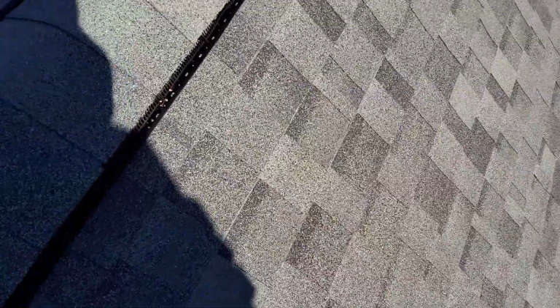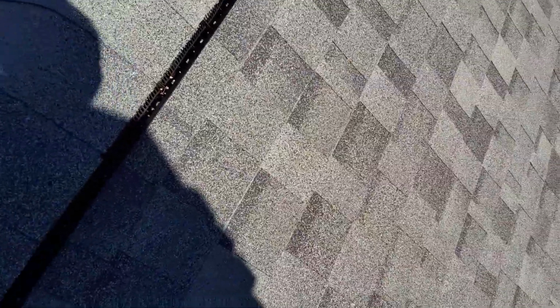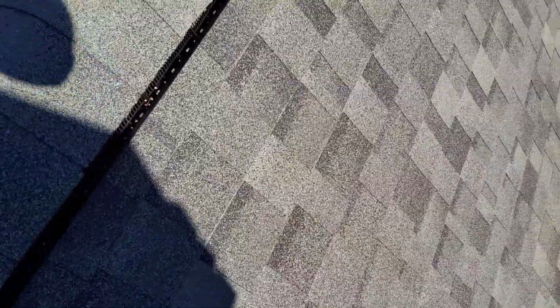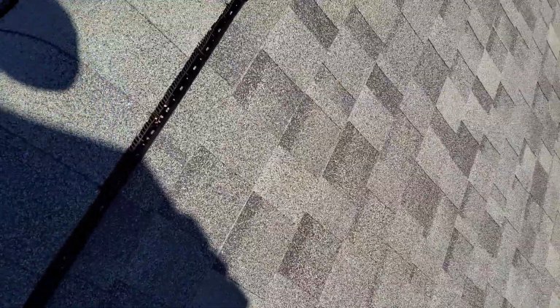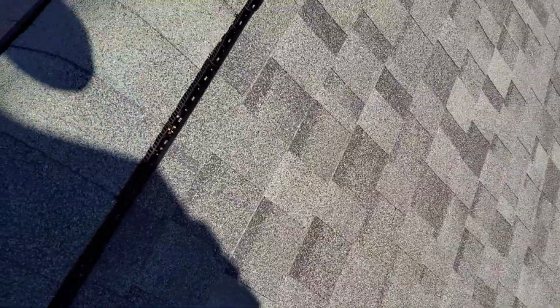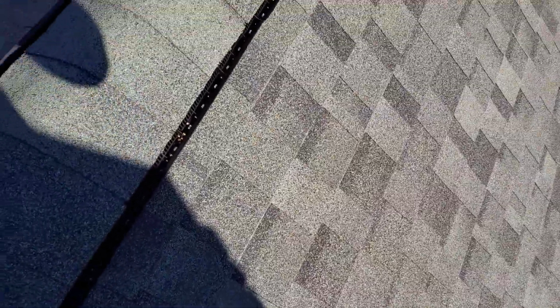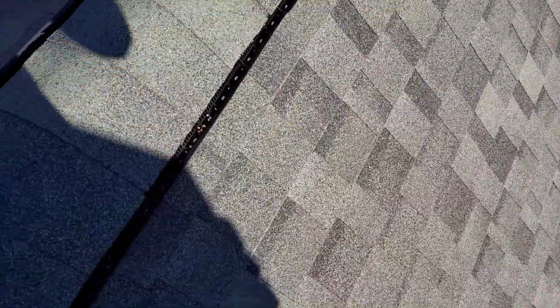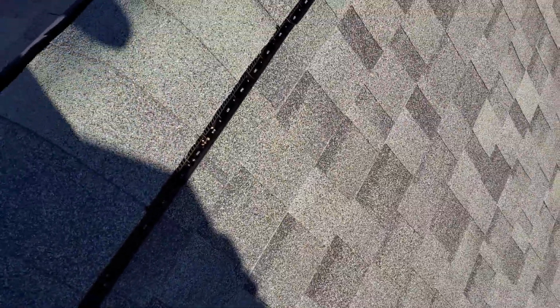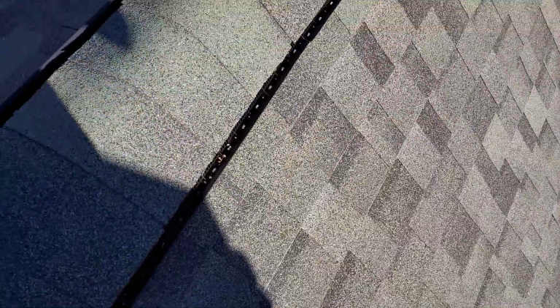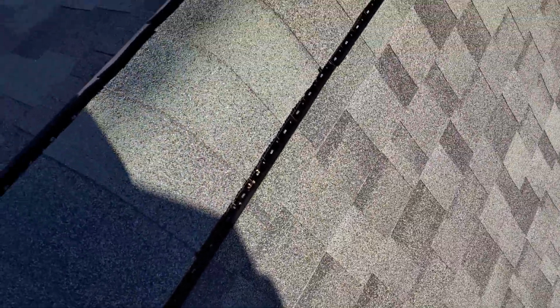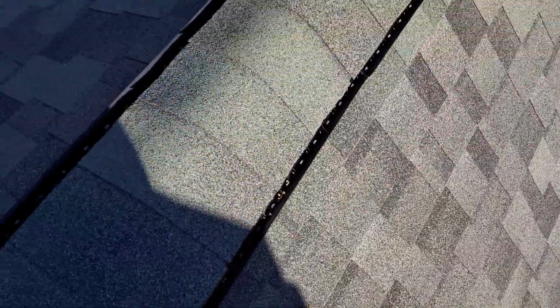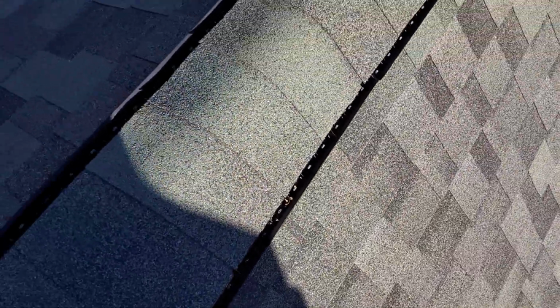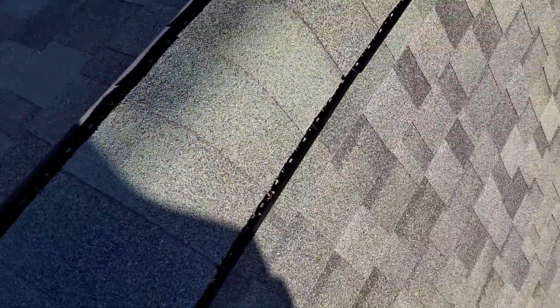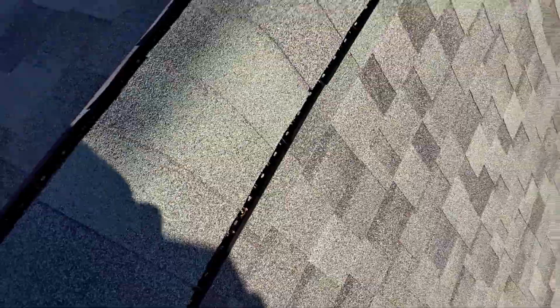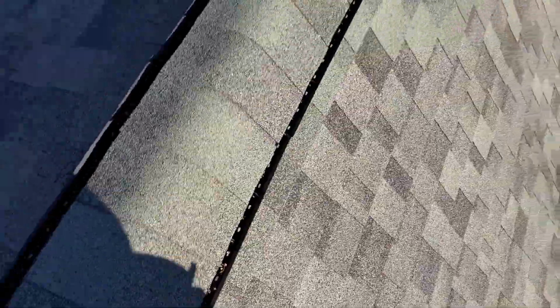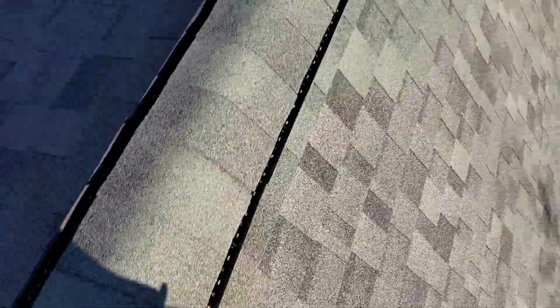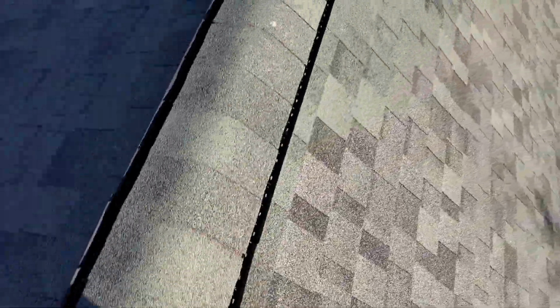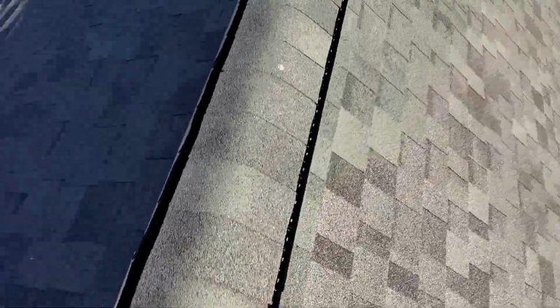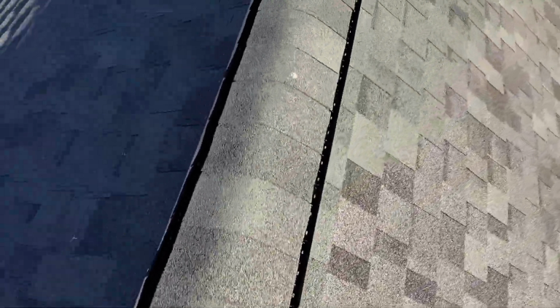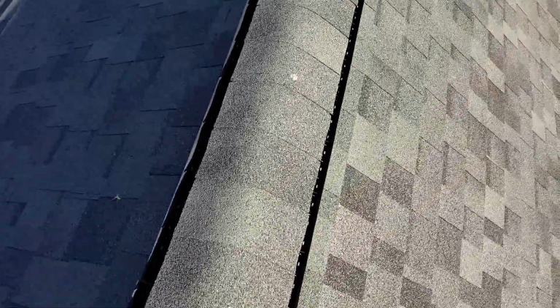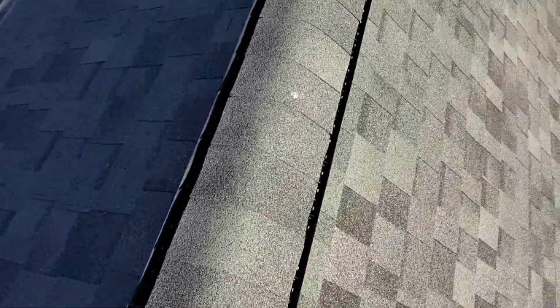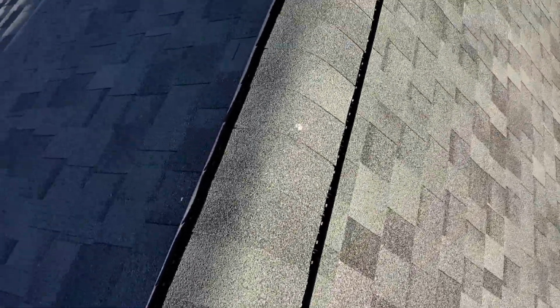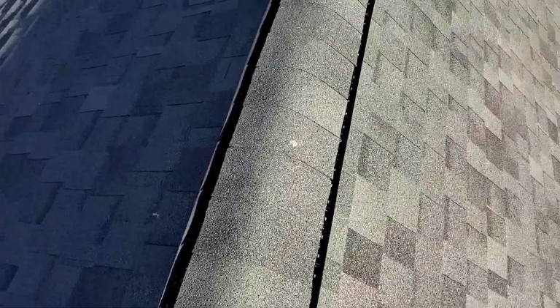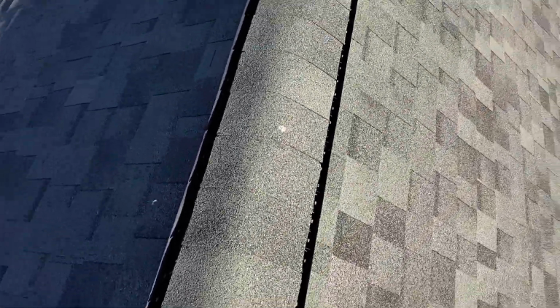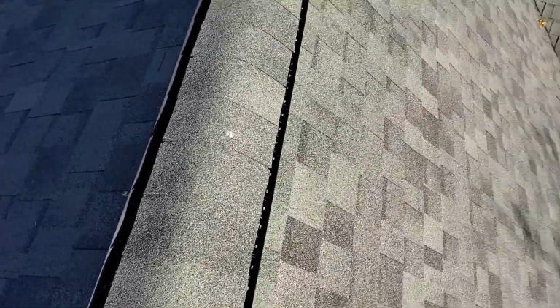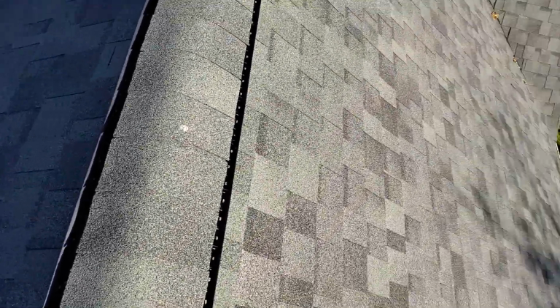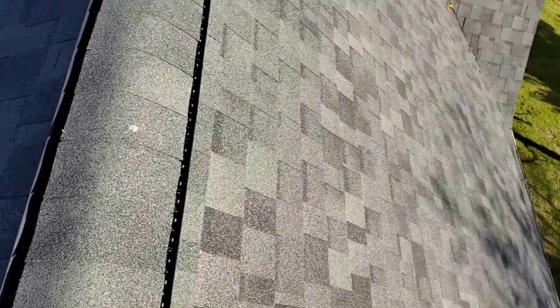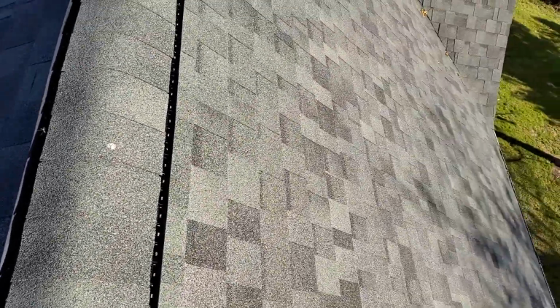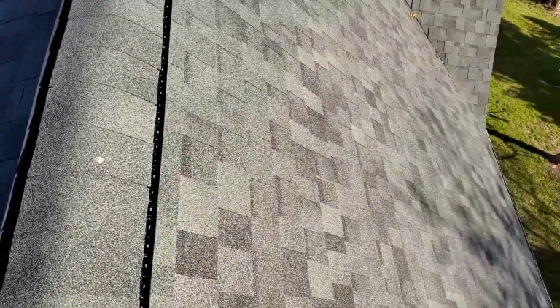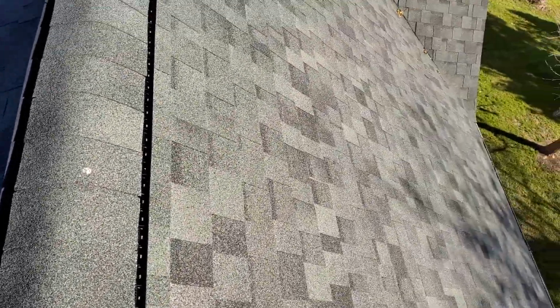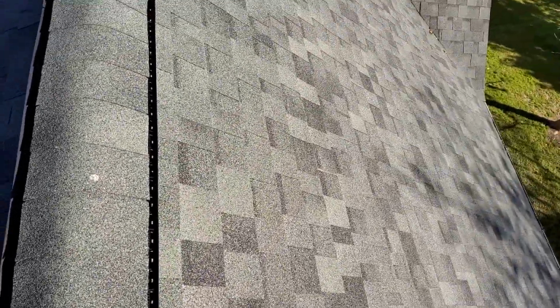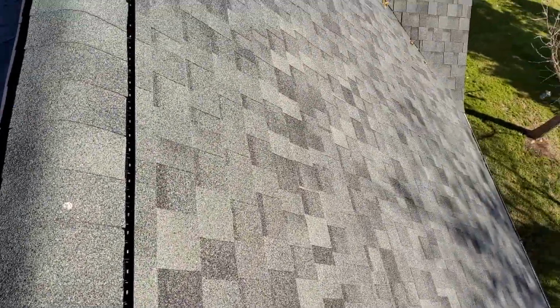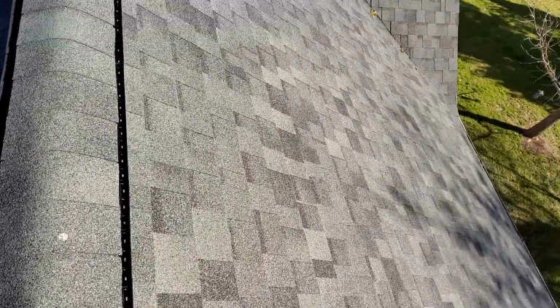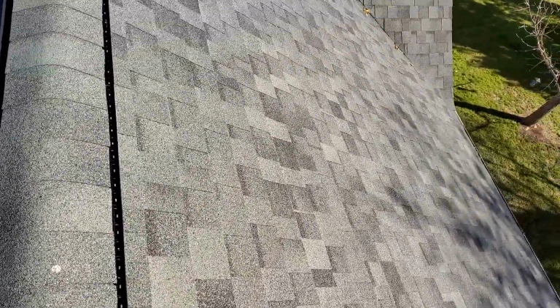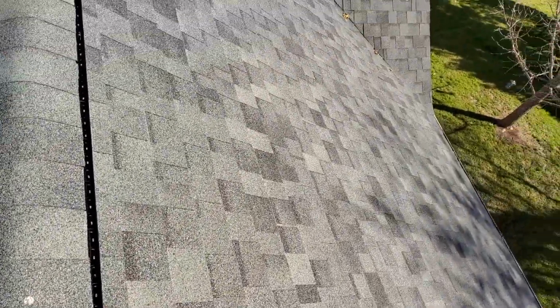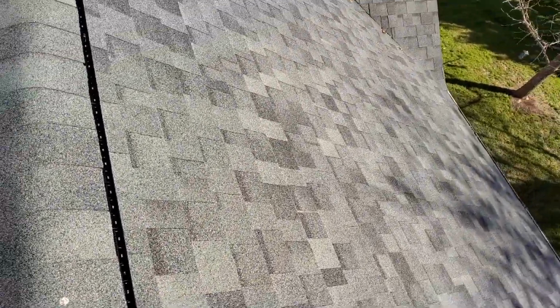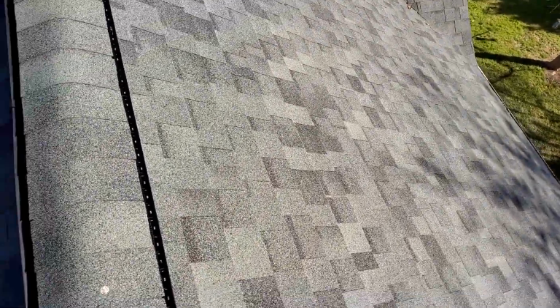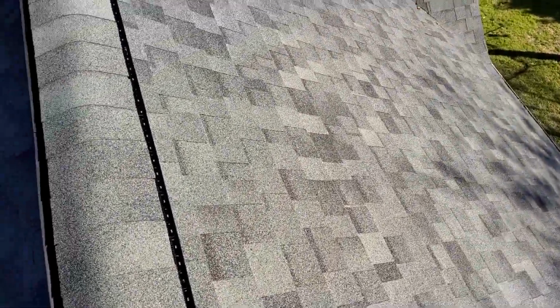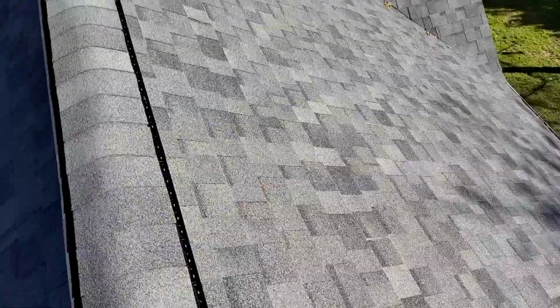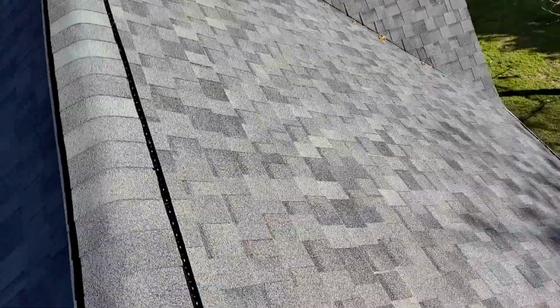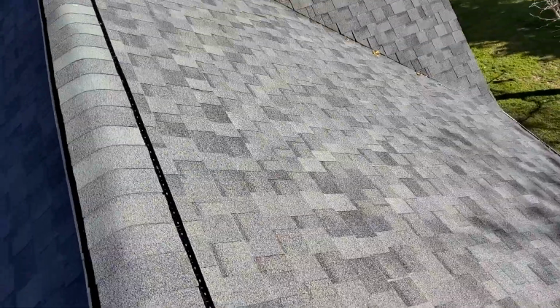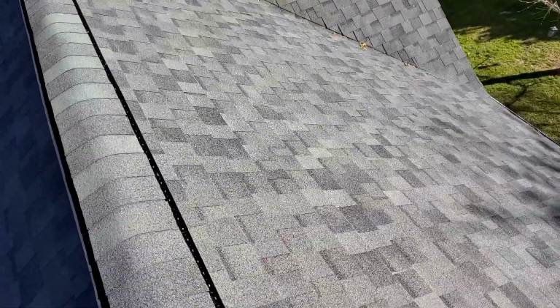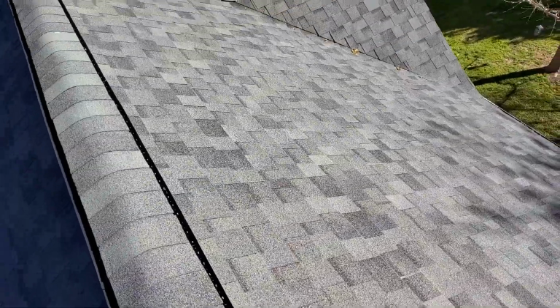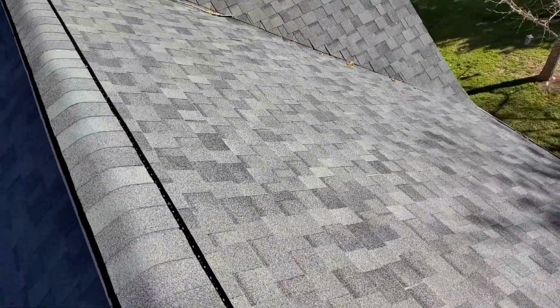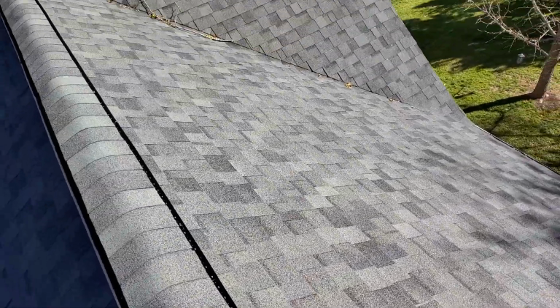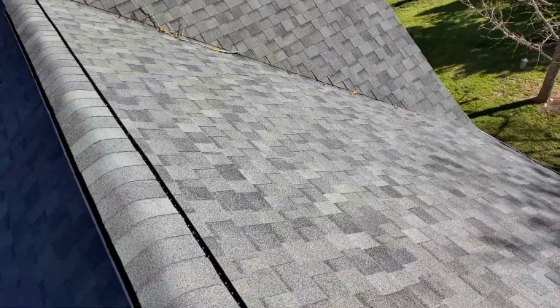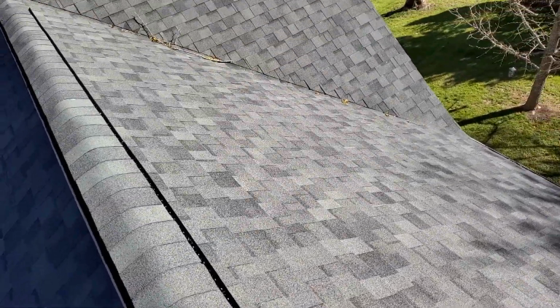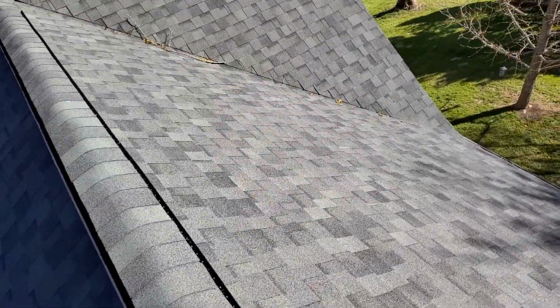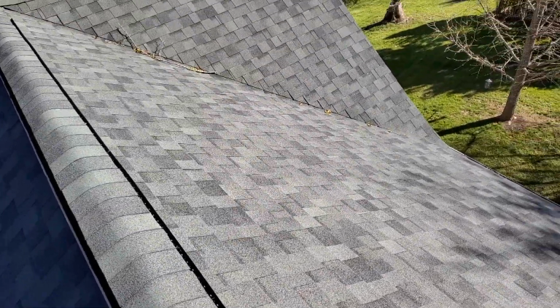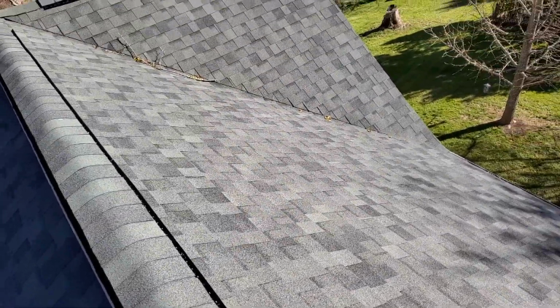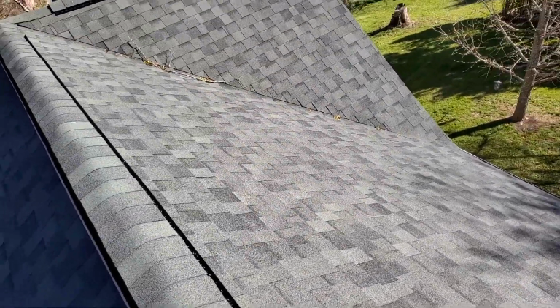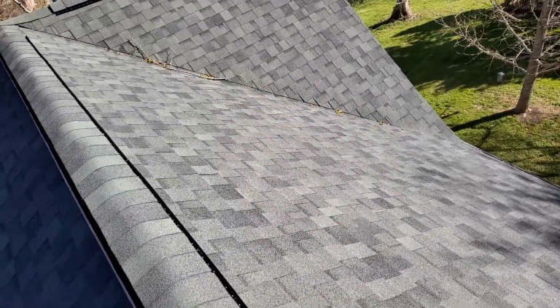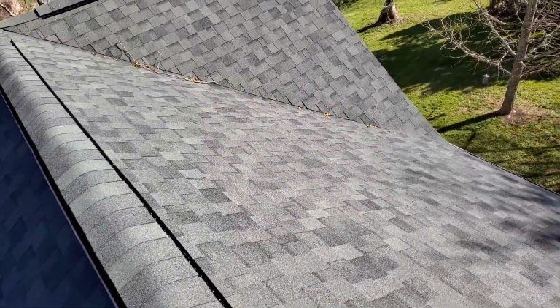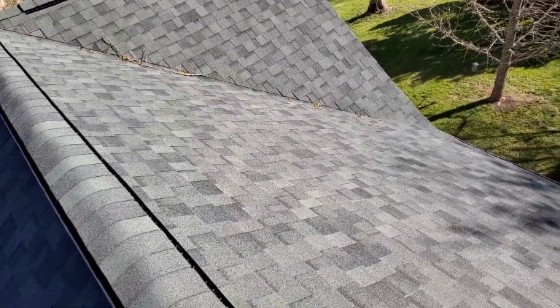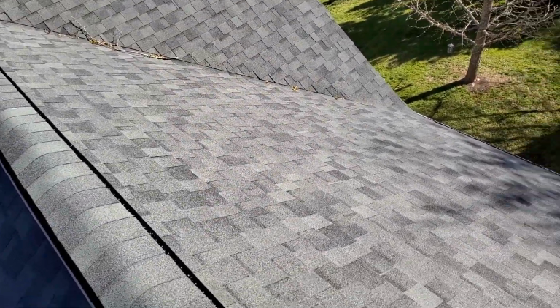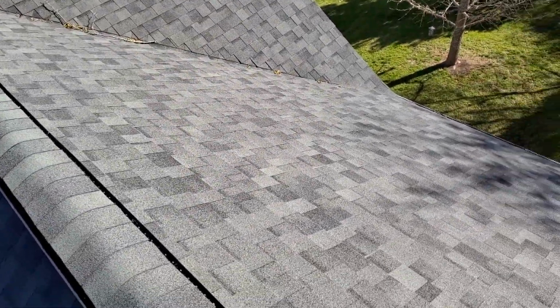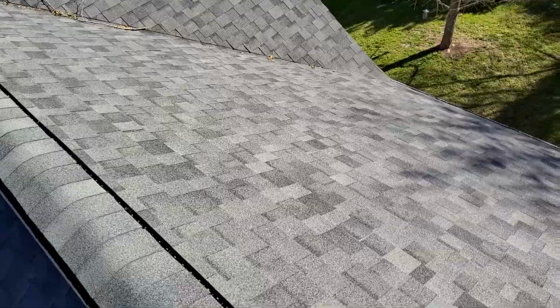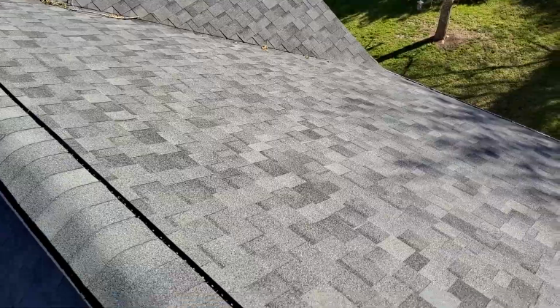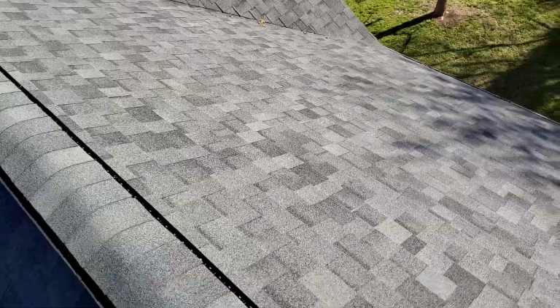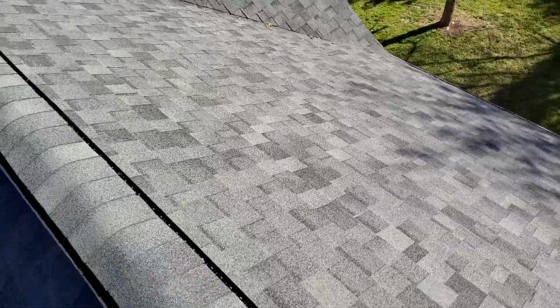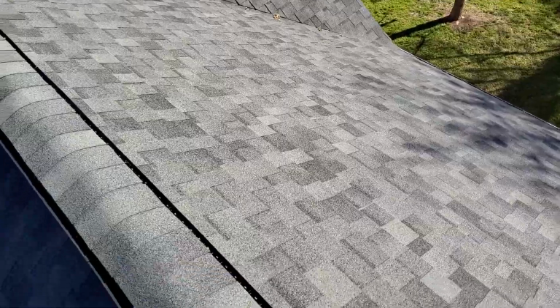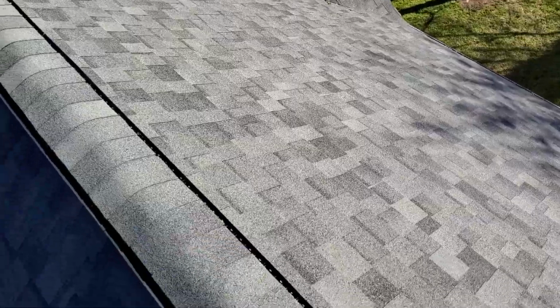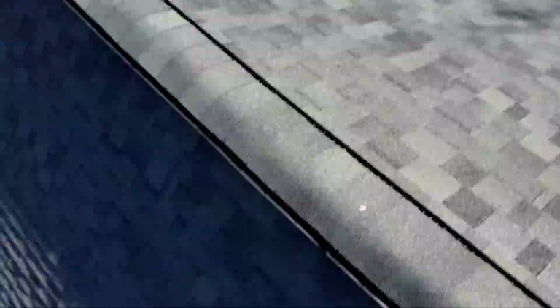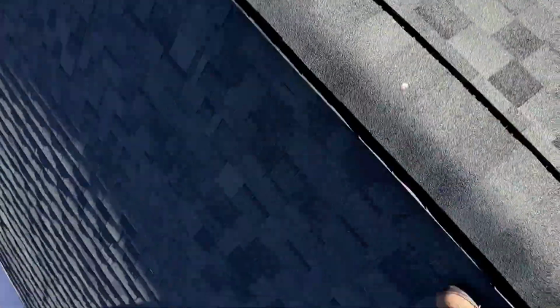This is a fairly new roof it seems. I've marked it as six to ten years old, maybe even less.